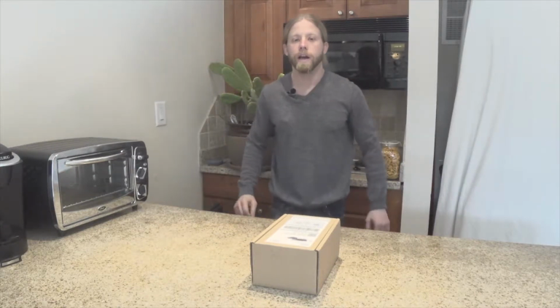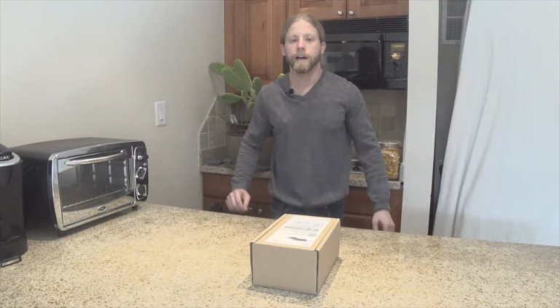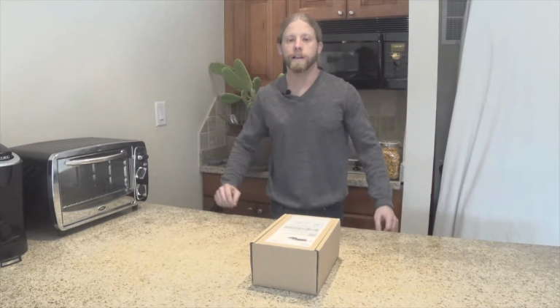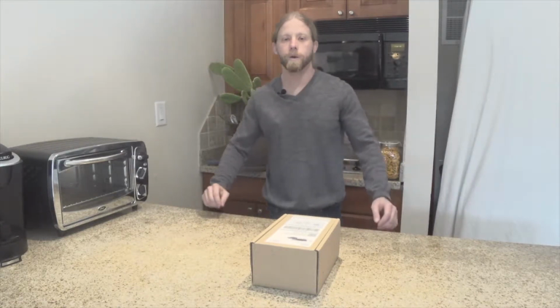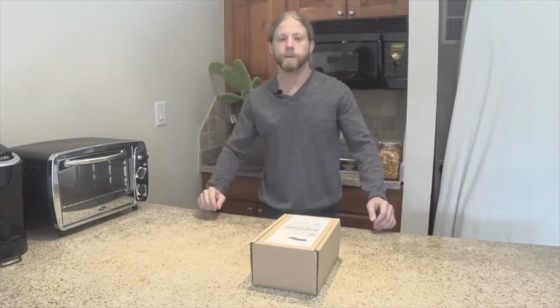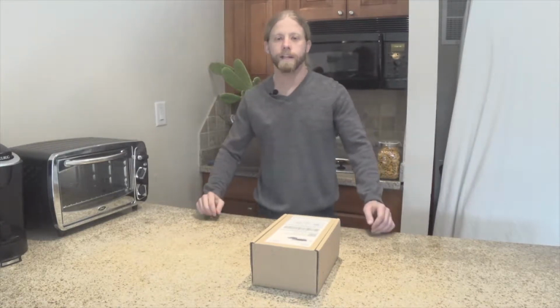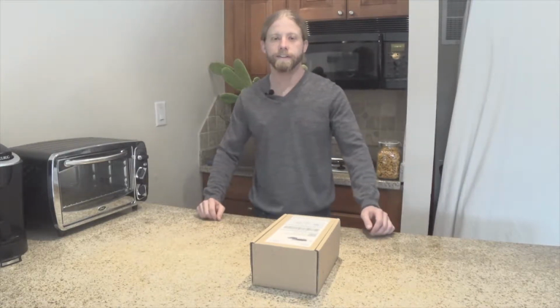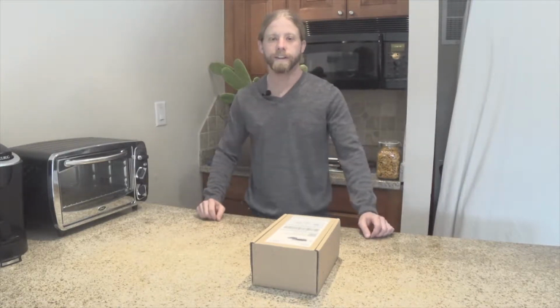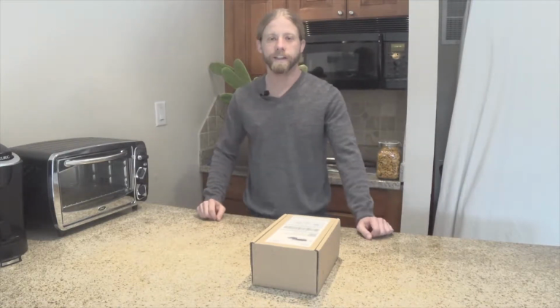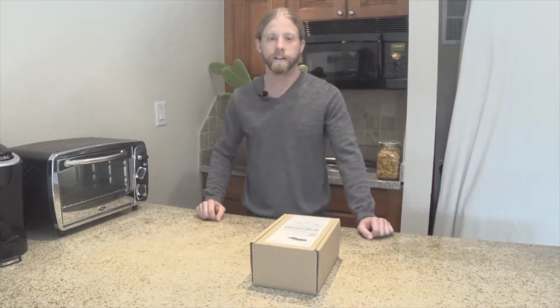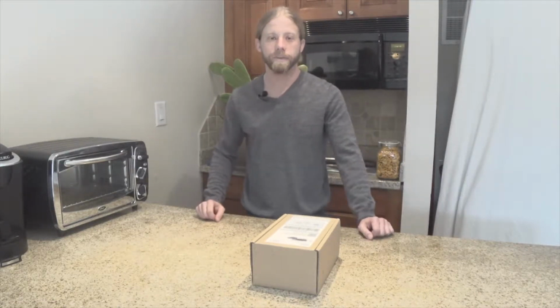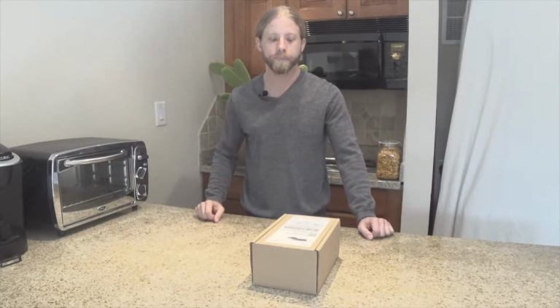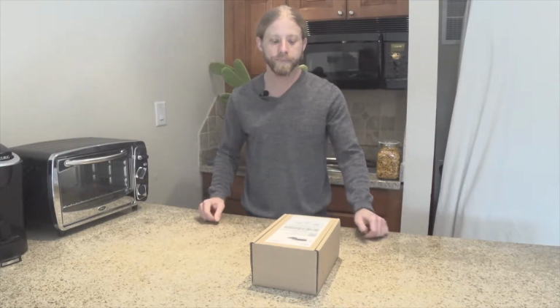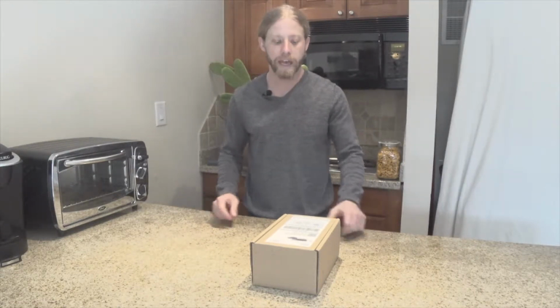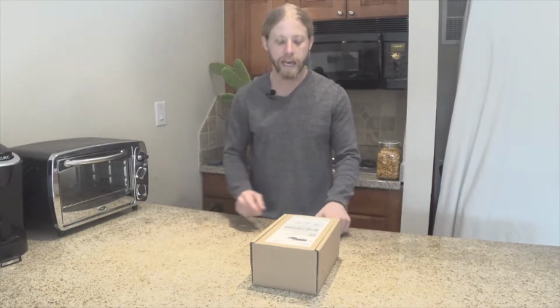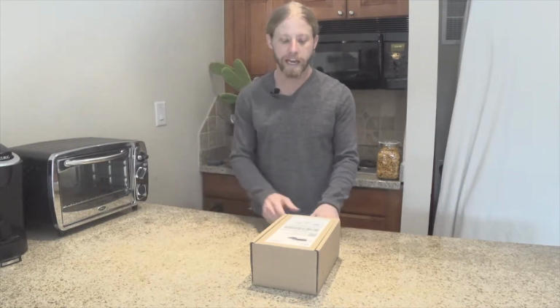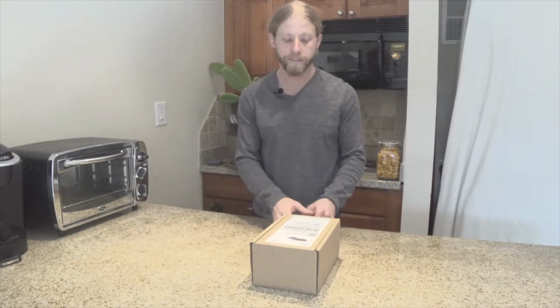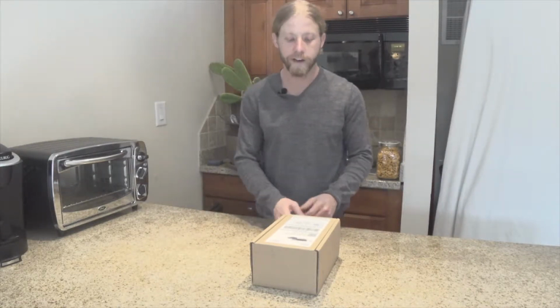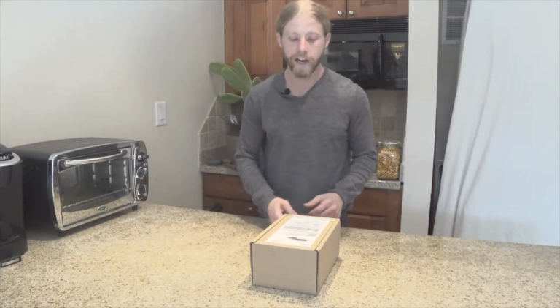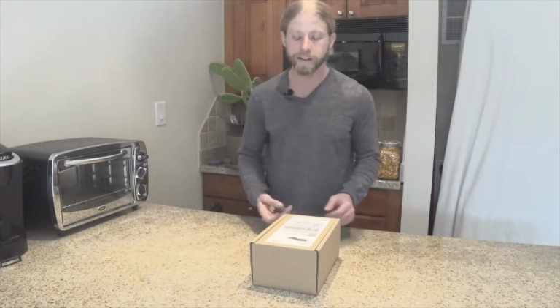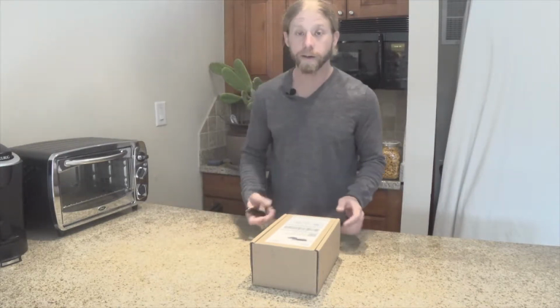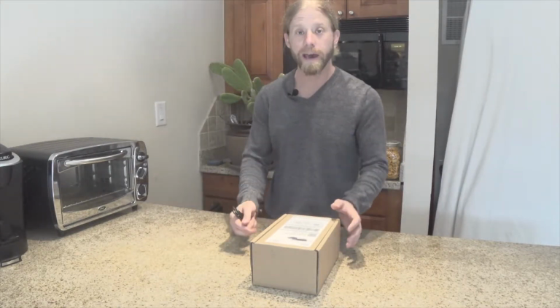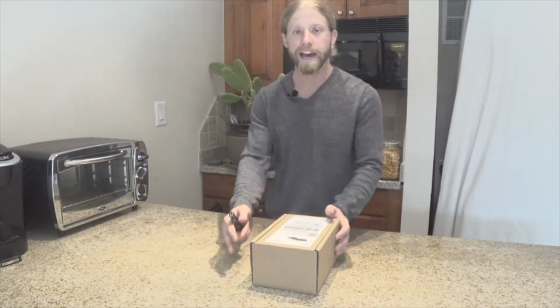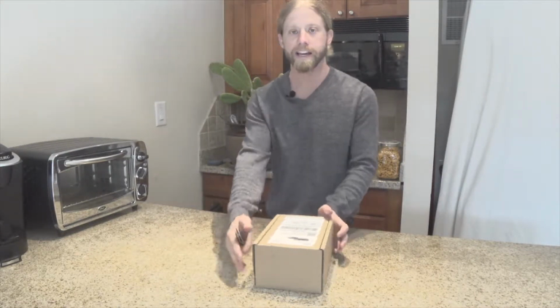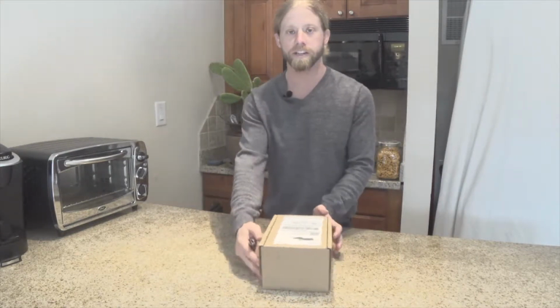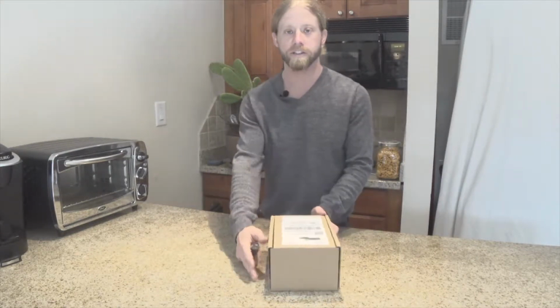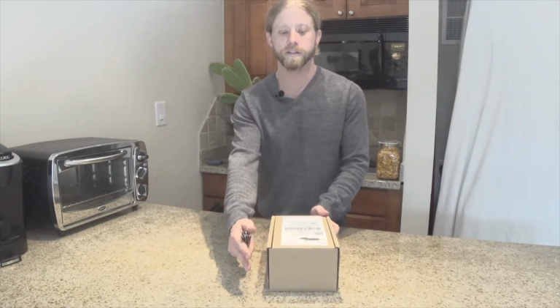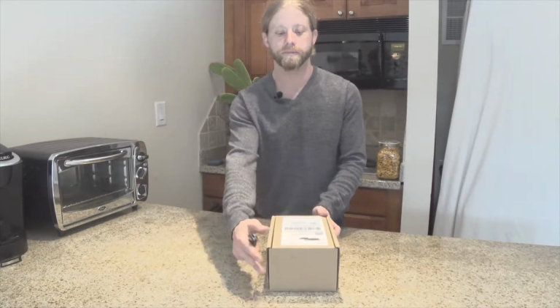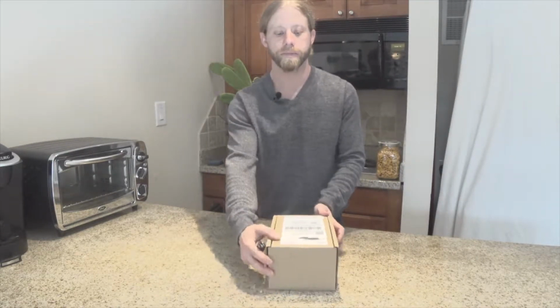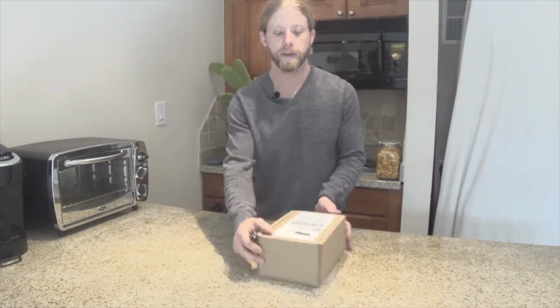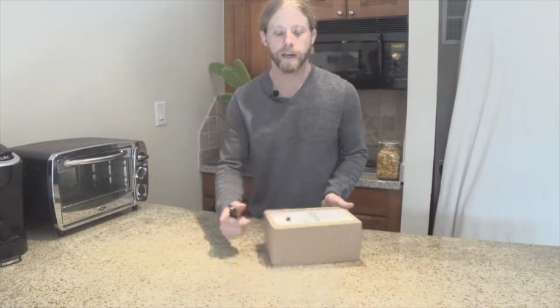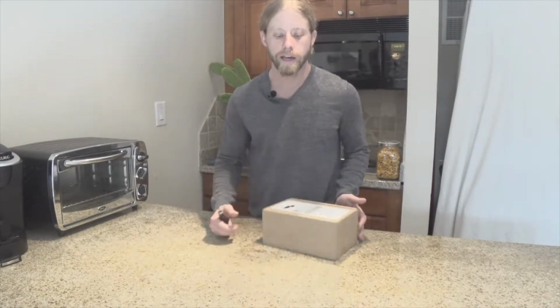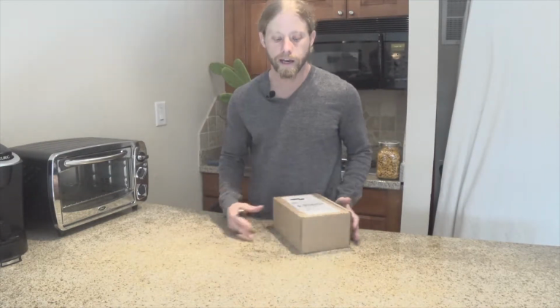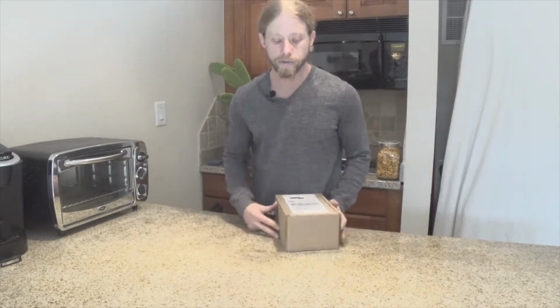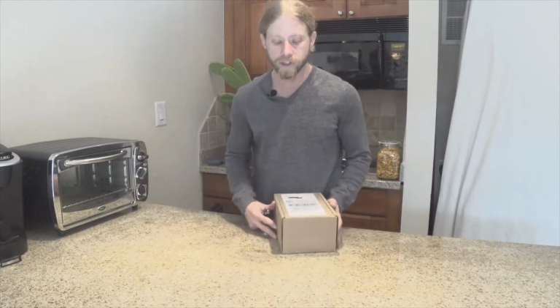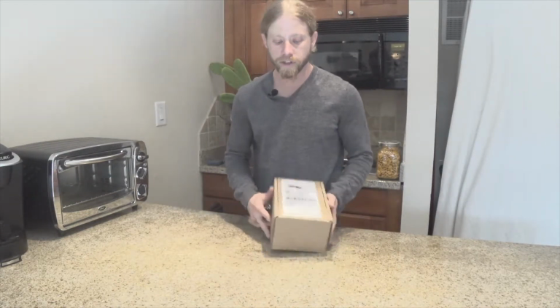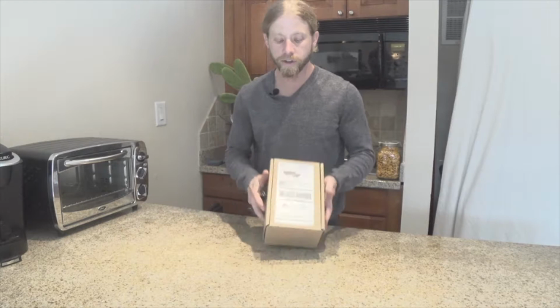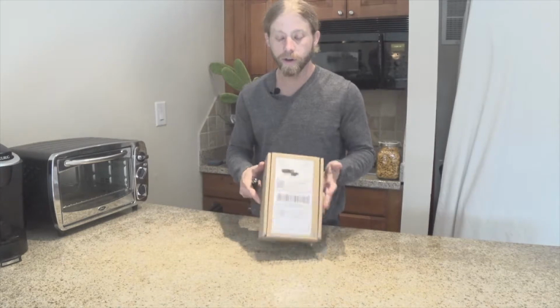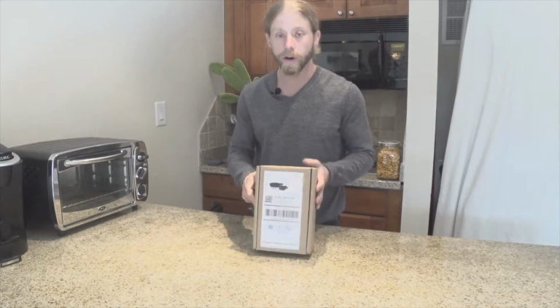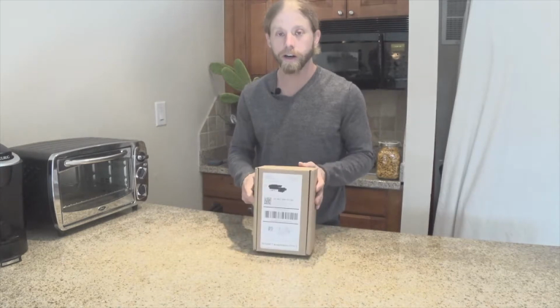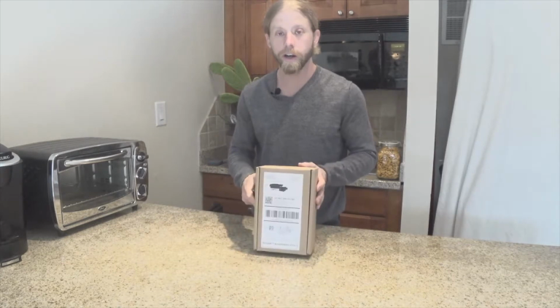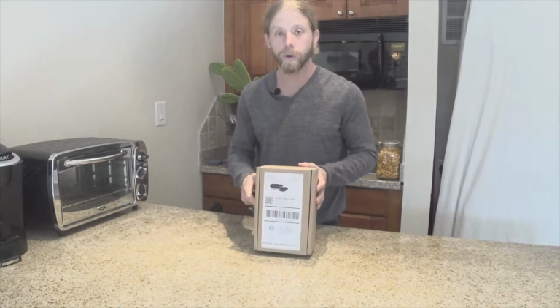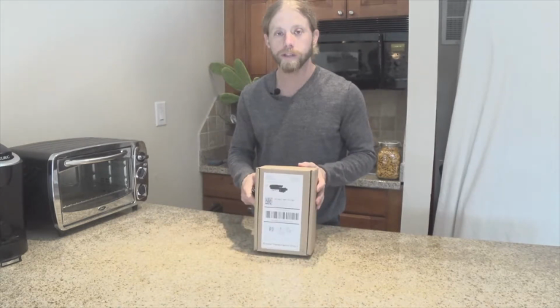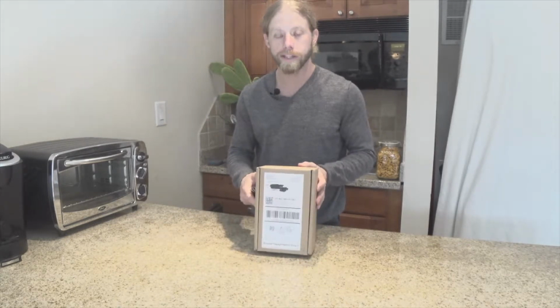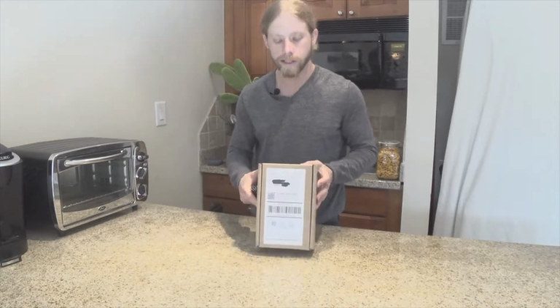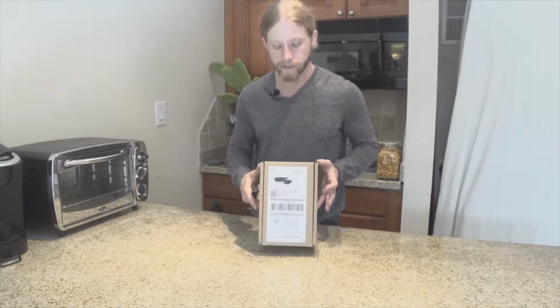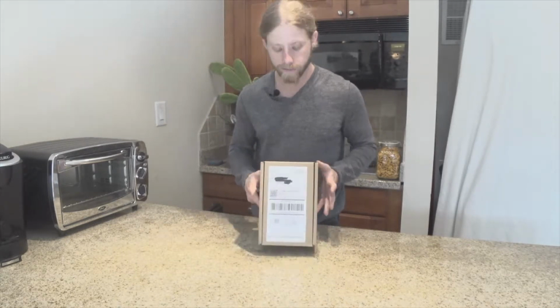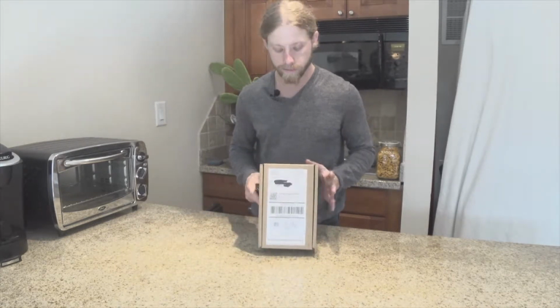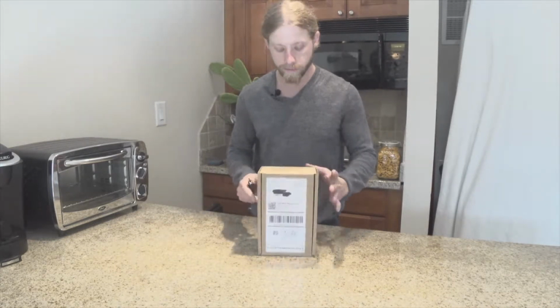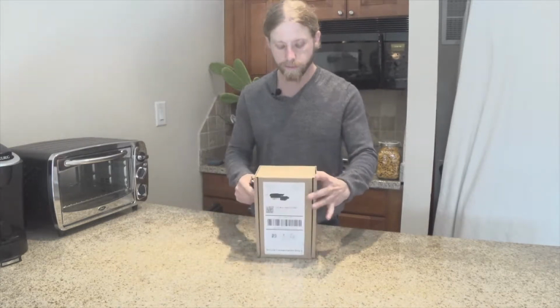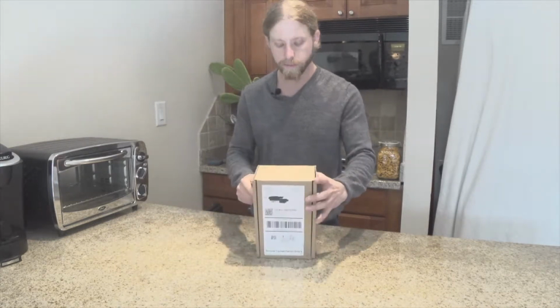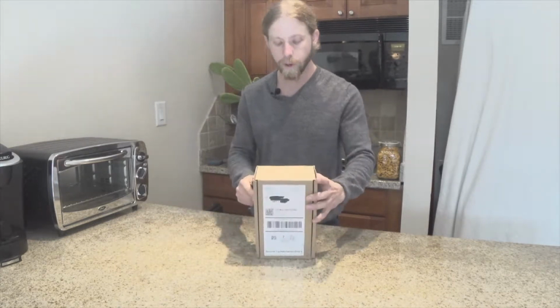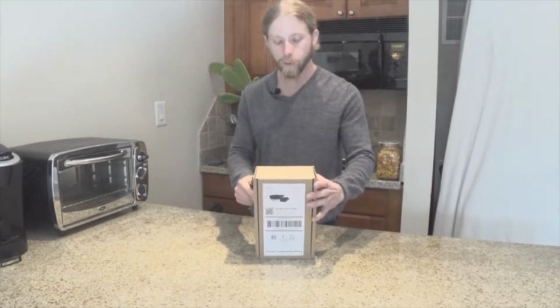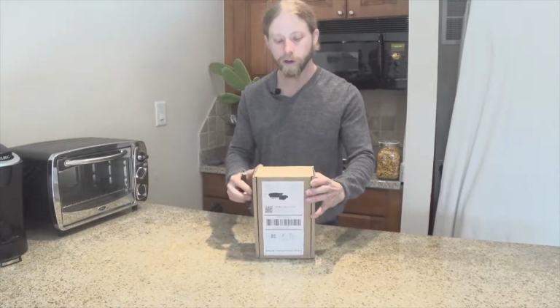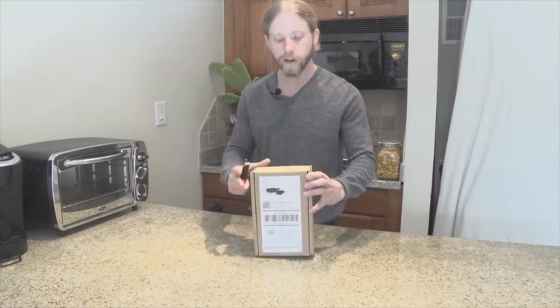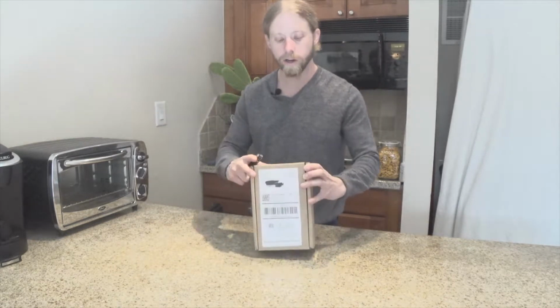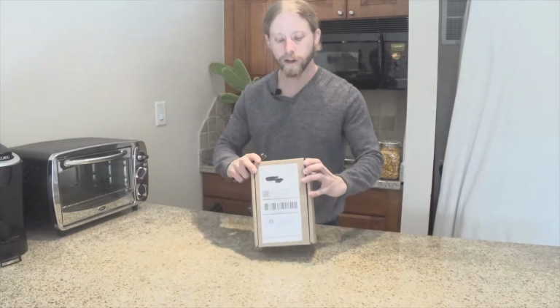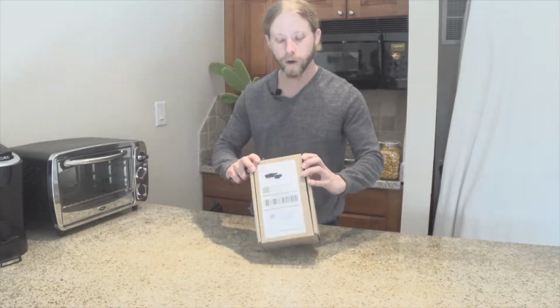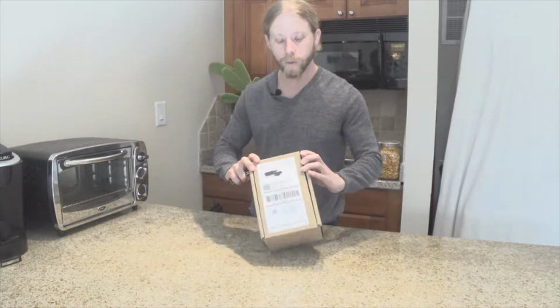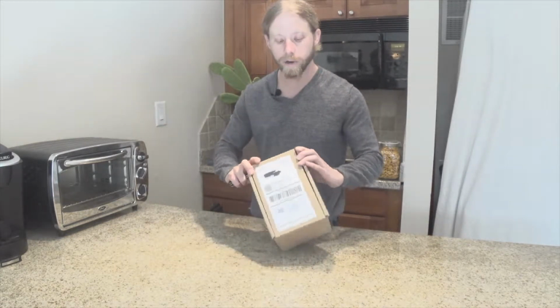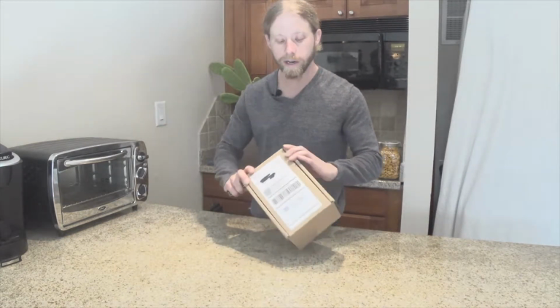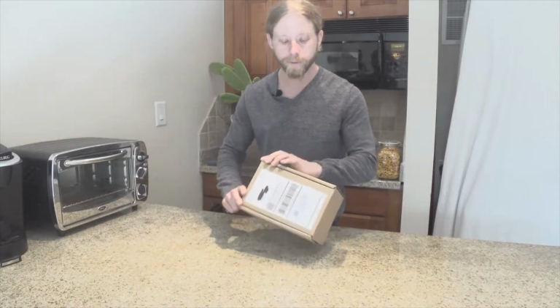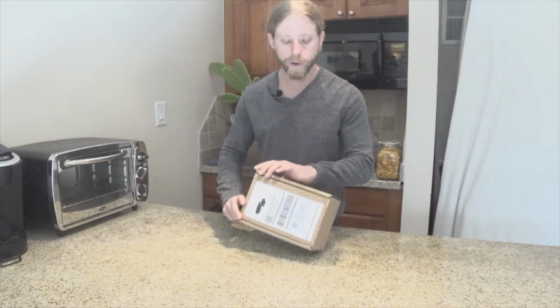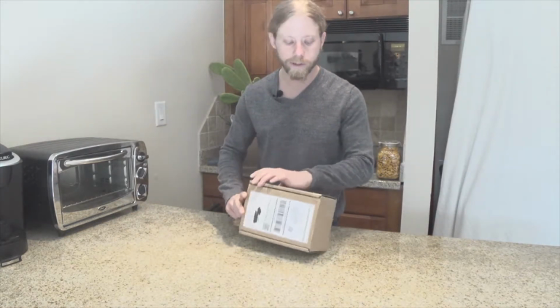Hello, Teddy V here. I have got a package. I'm sure you already know what's in it, but we're gonna open it up for you.